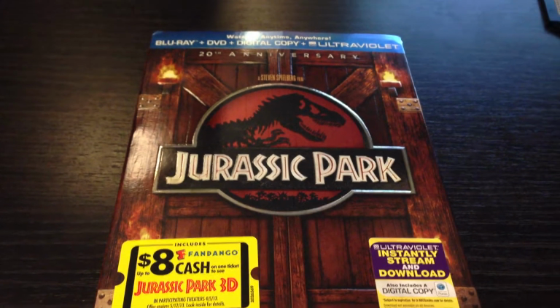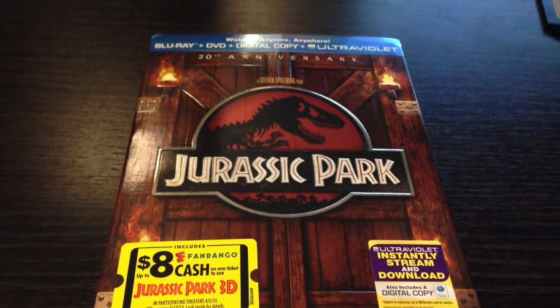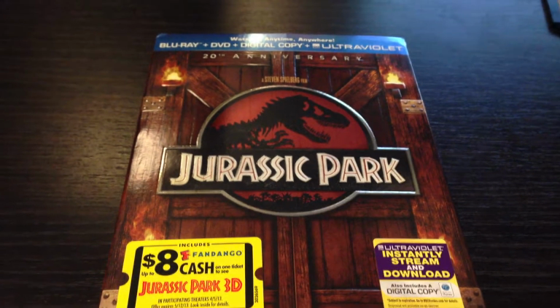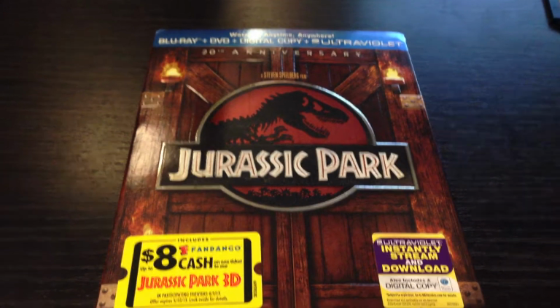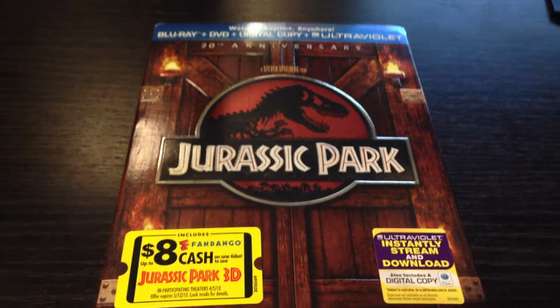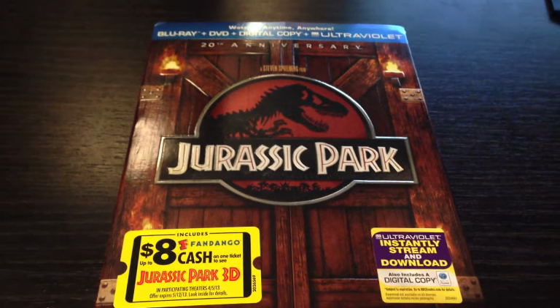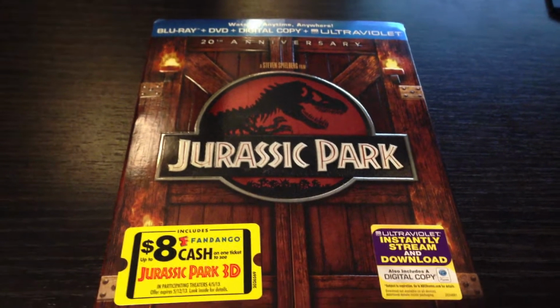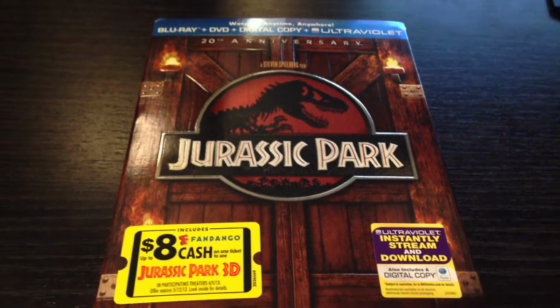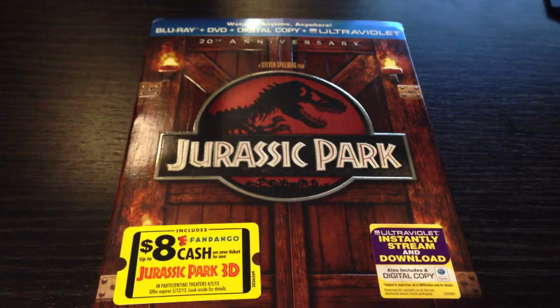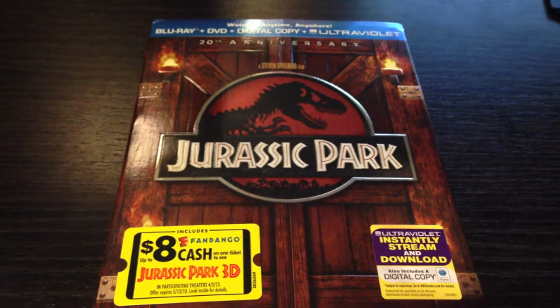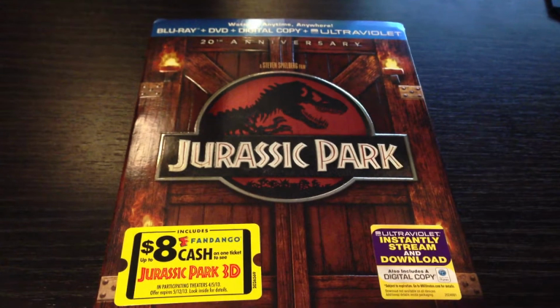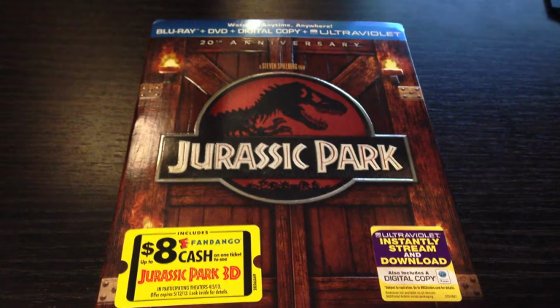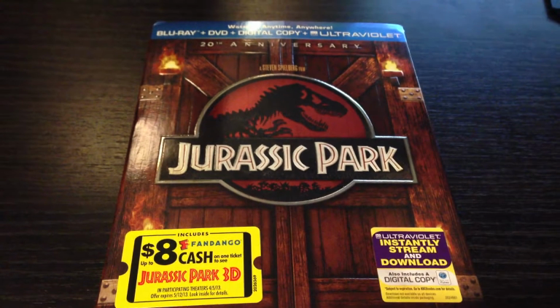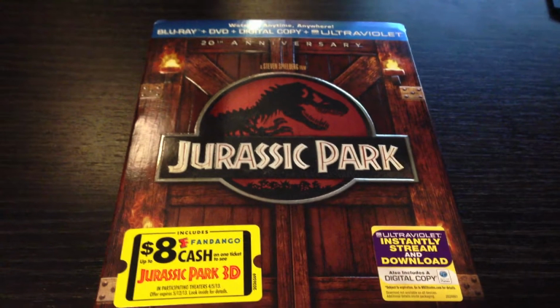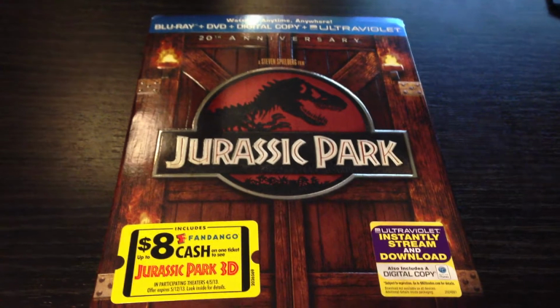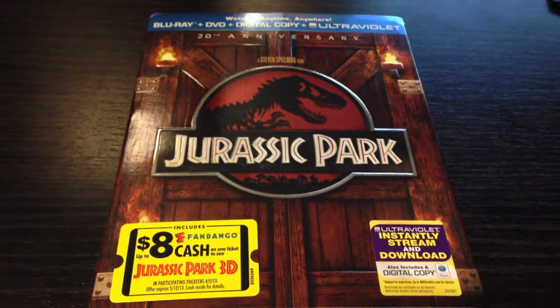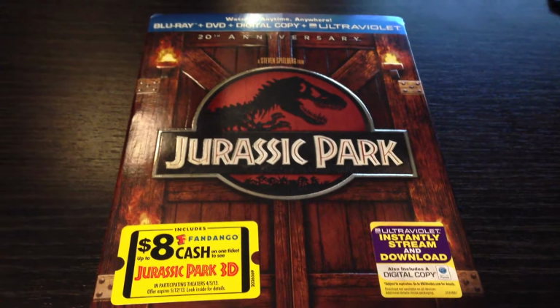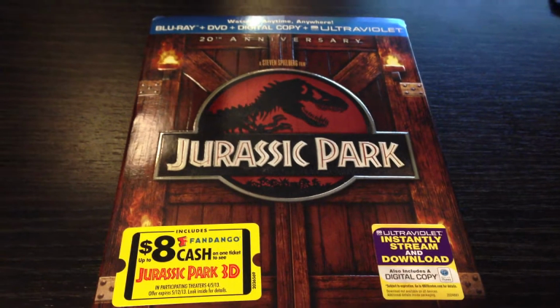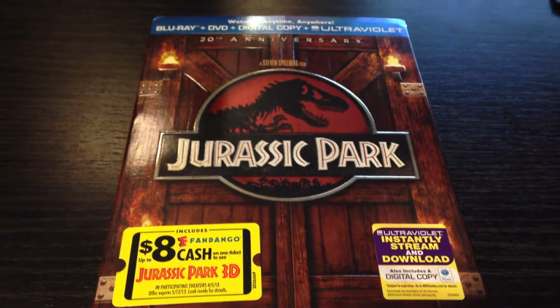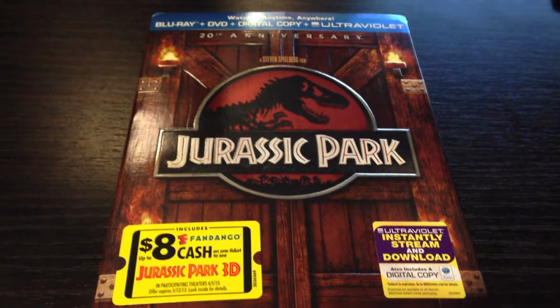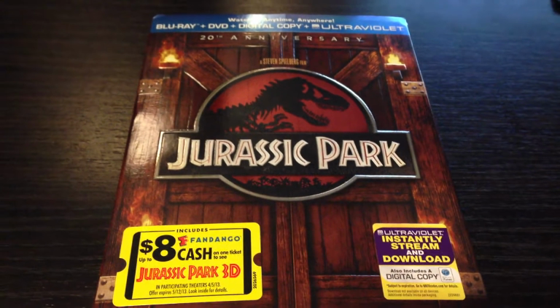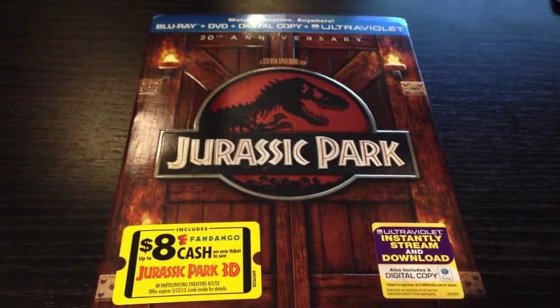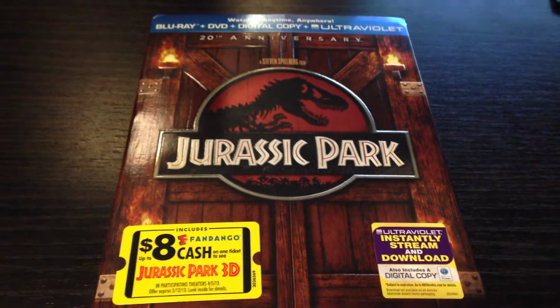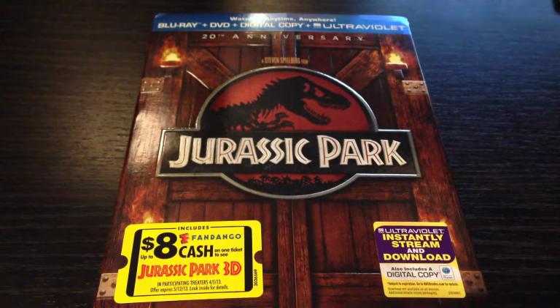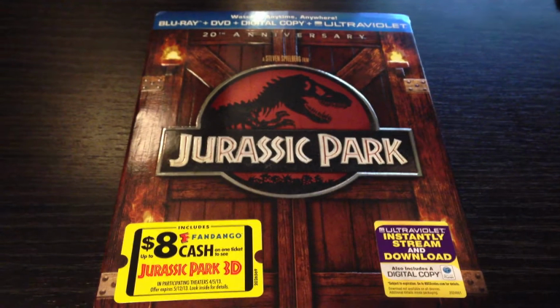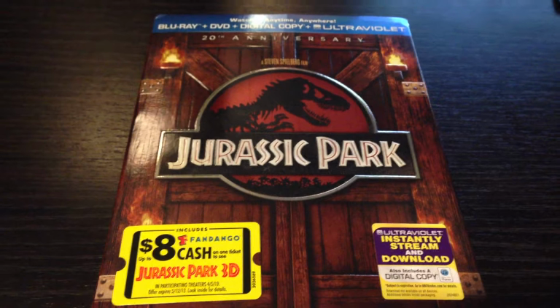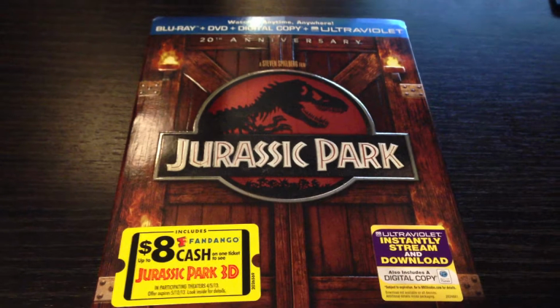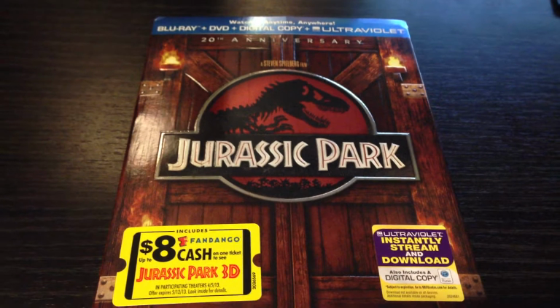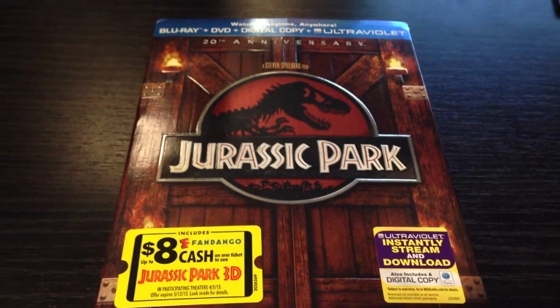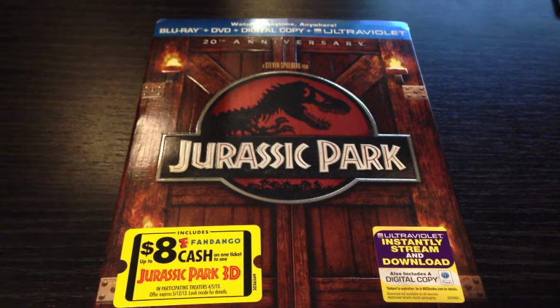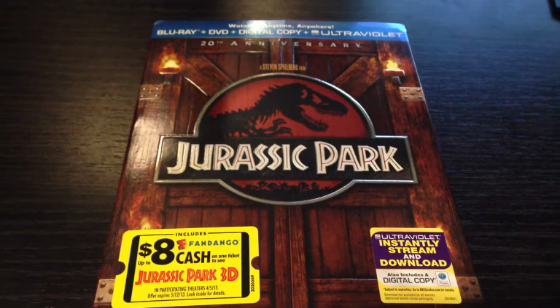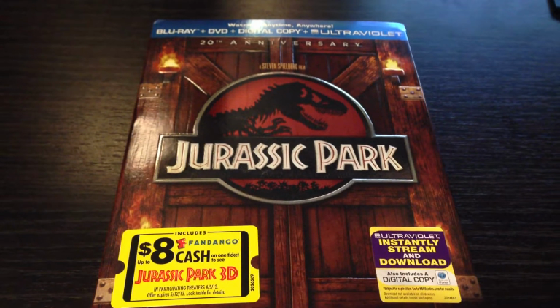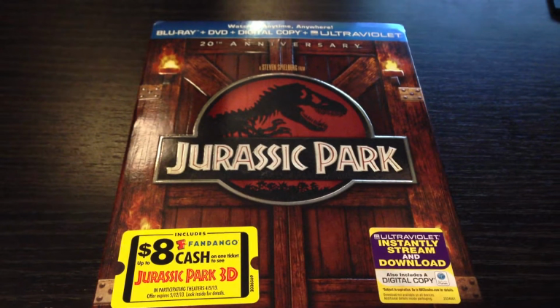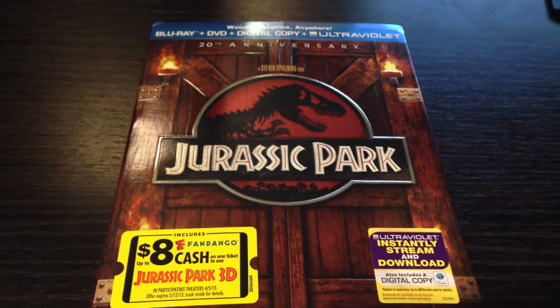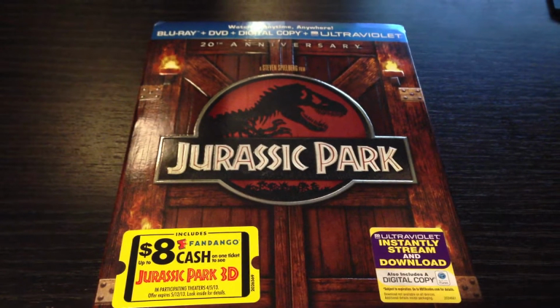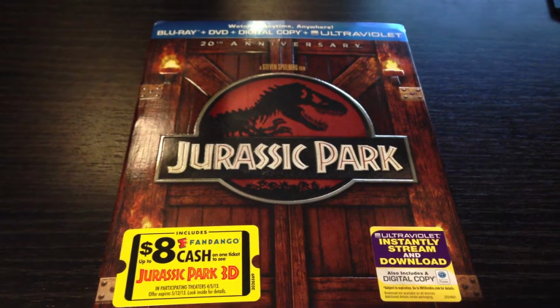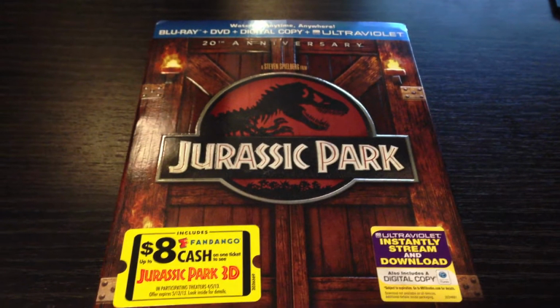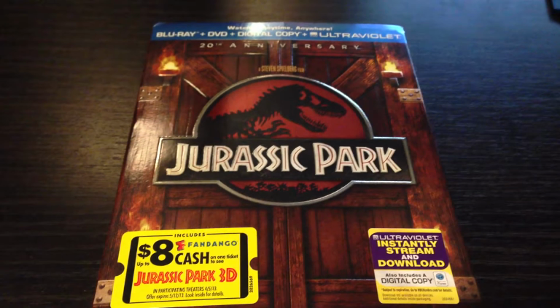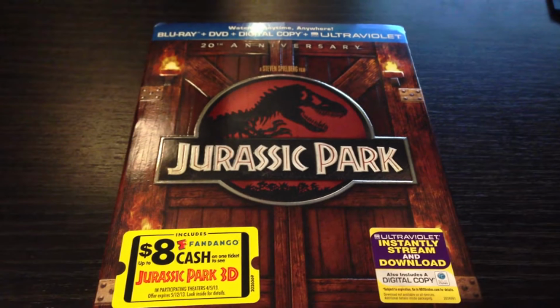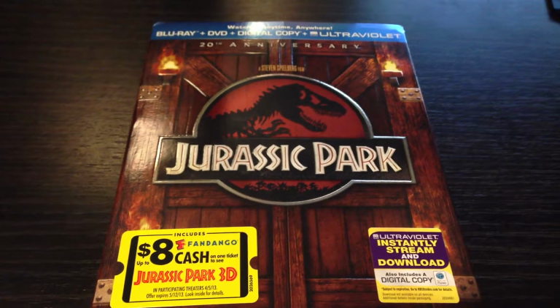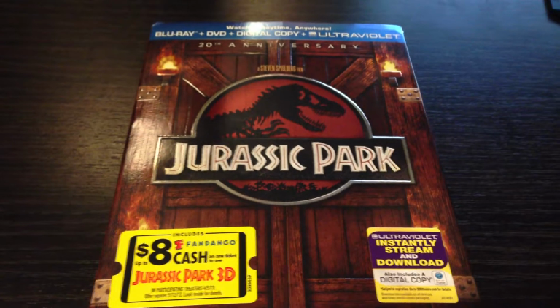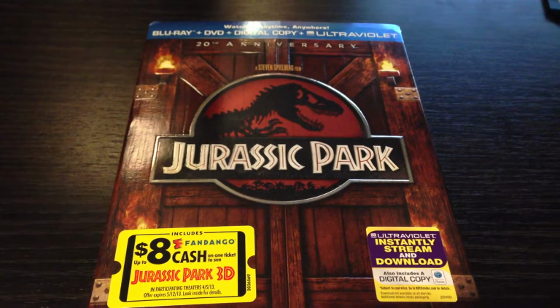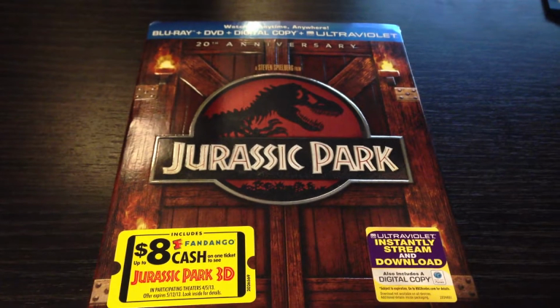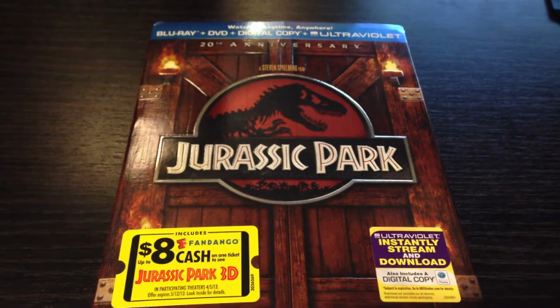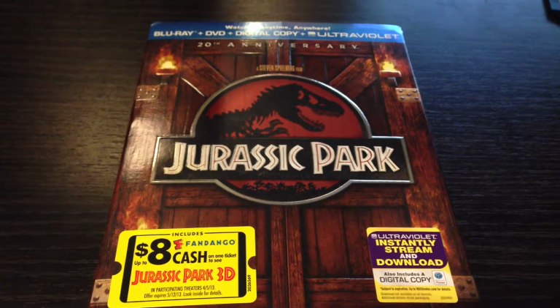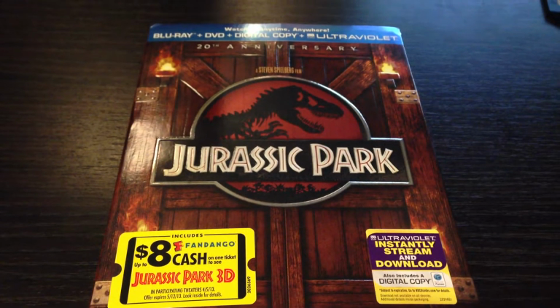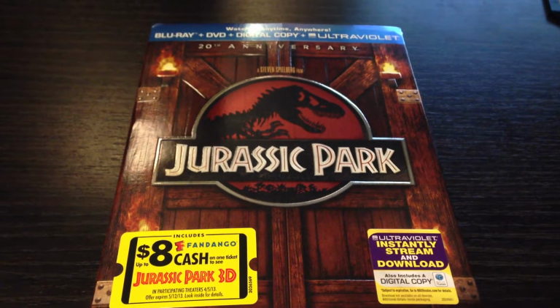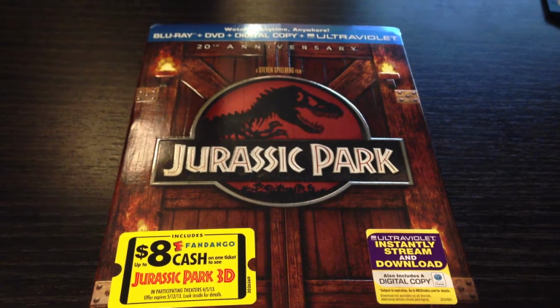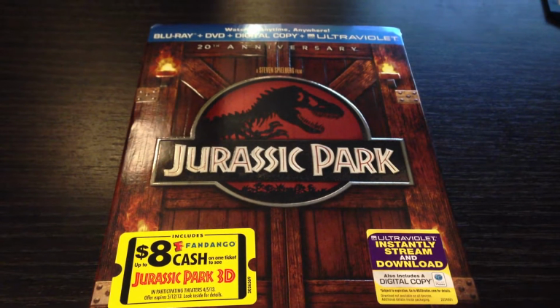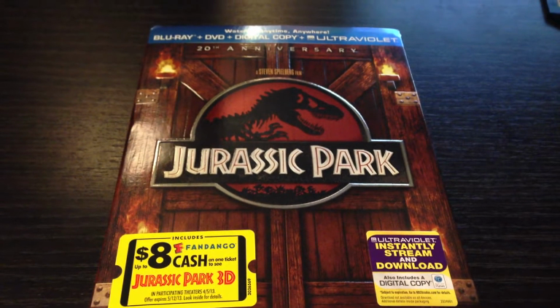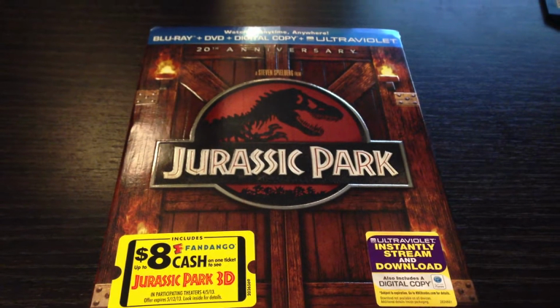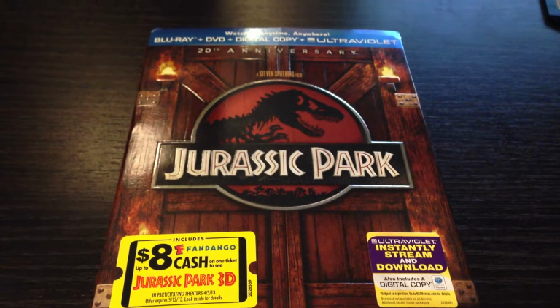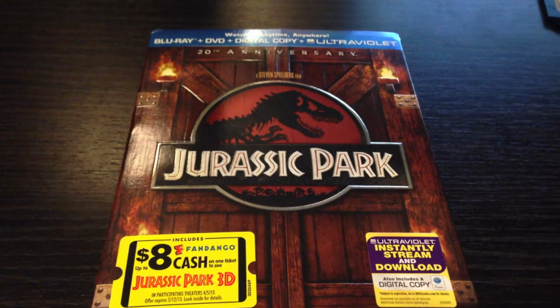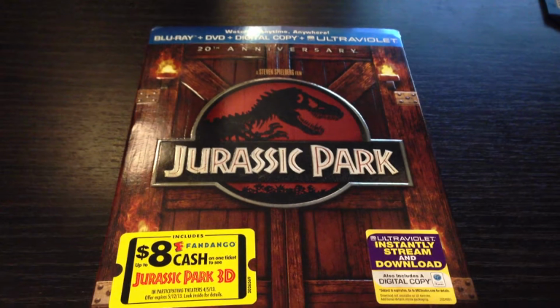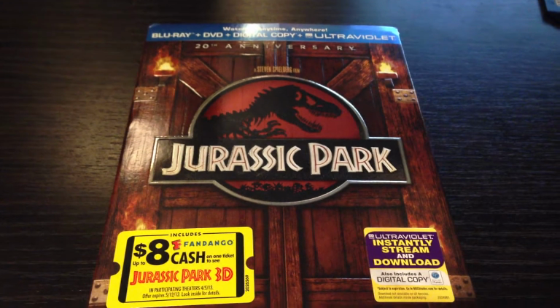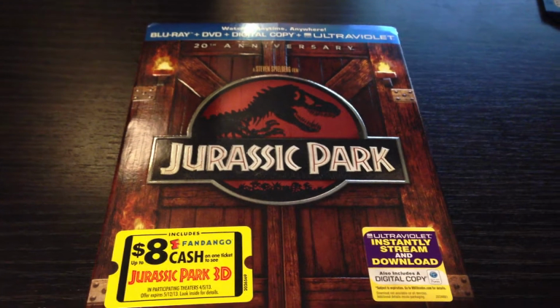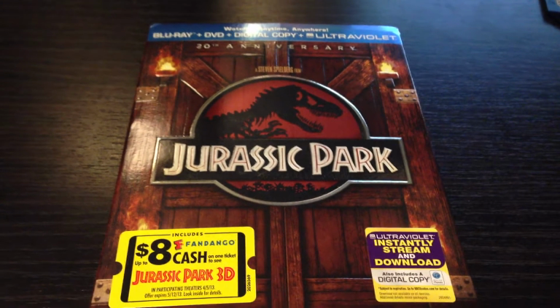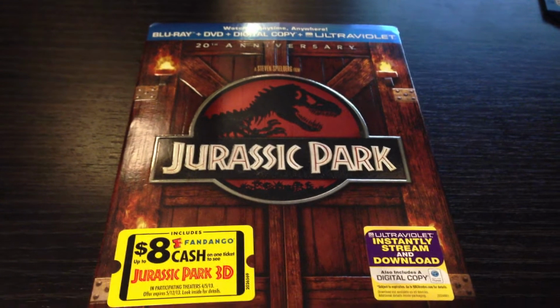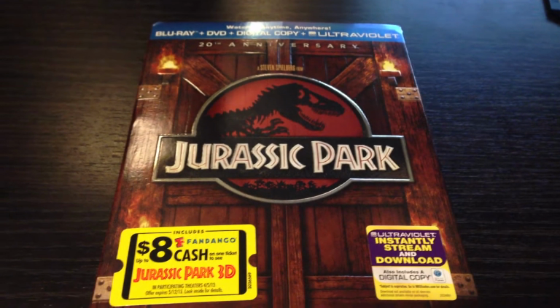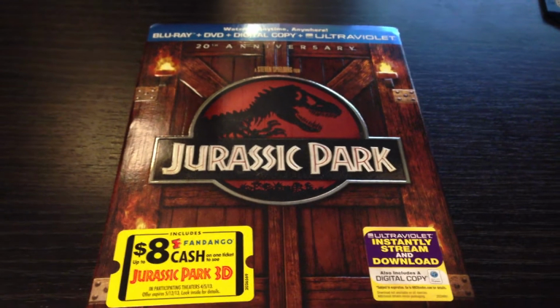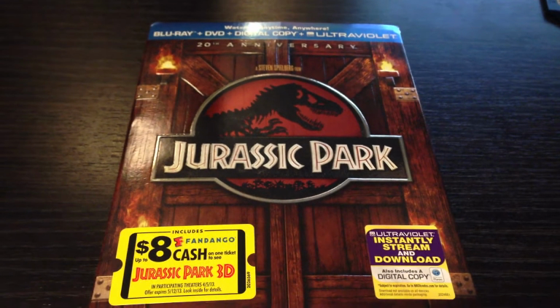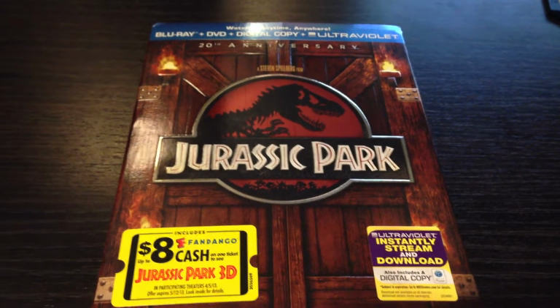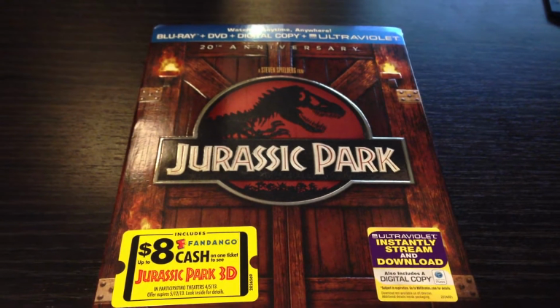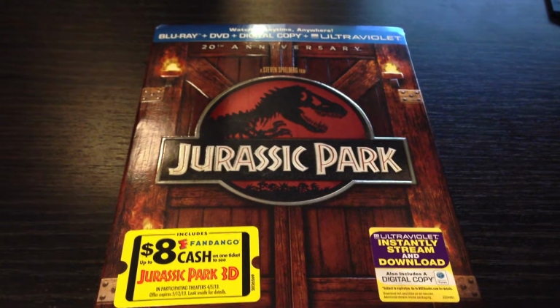What's up, everybody? I have an unboxing of the Blu-ray, DVD, digital copy, and Ultraviolet Jurassic Park.